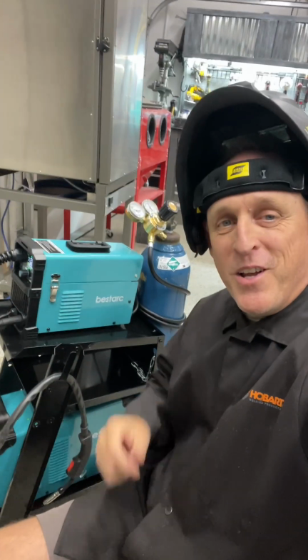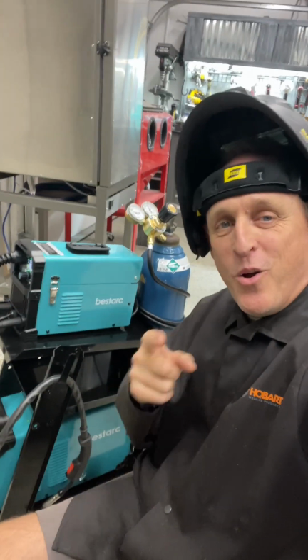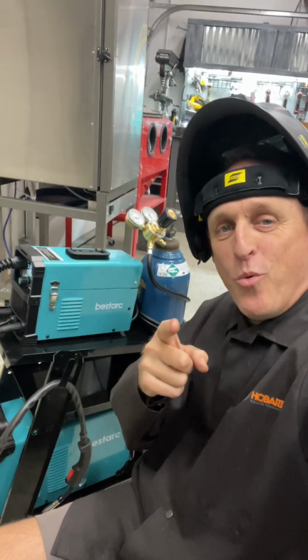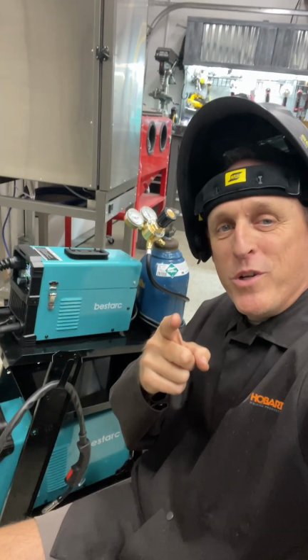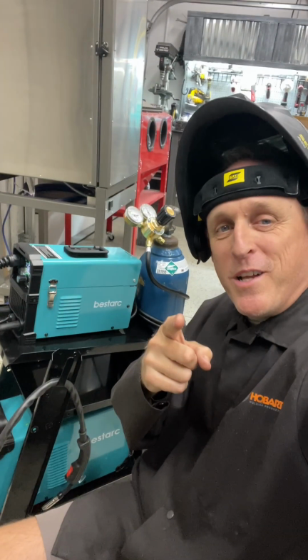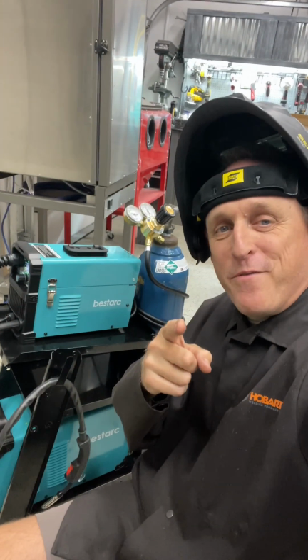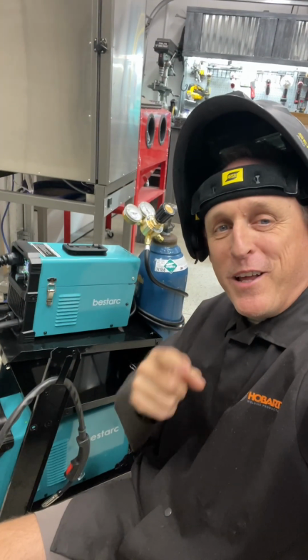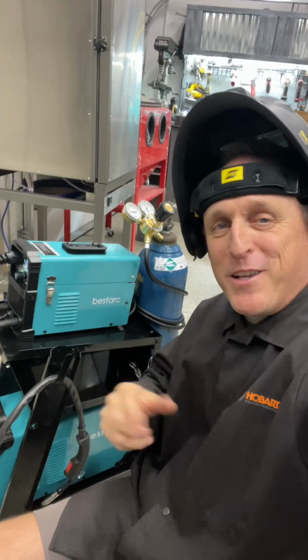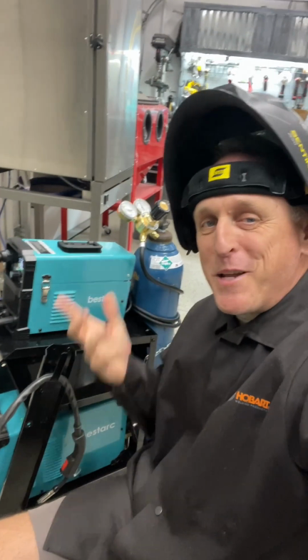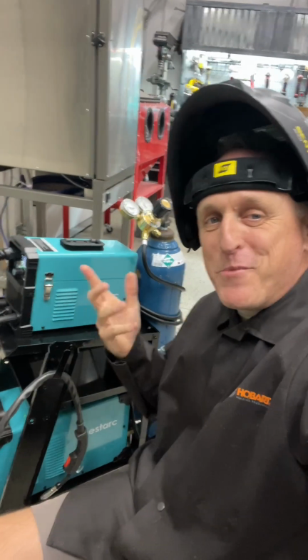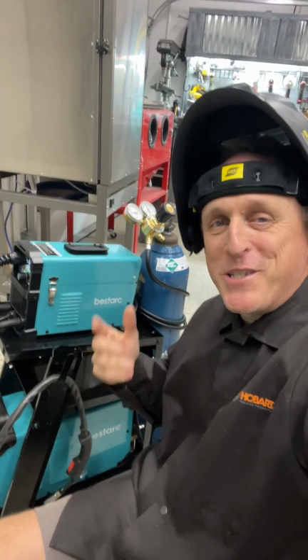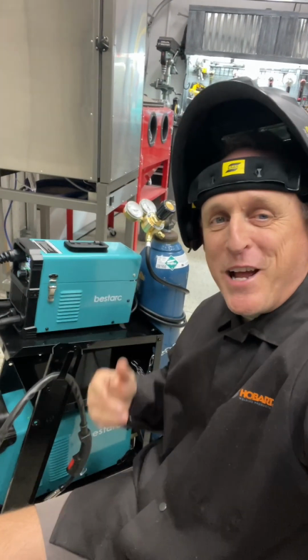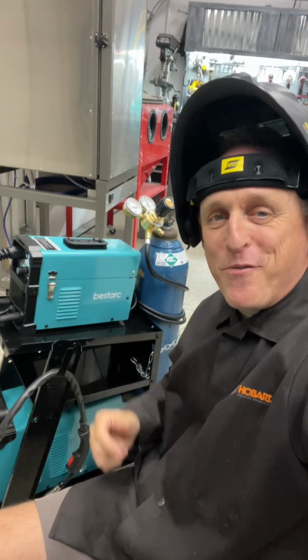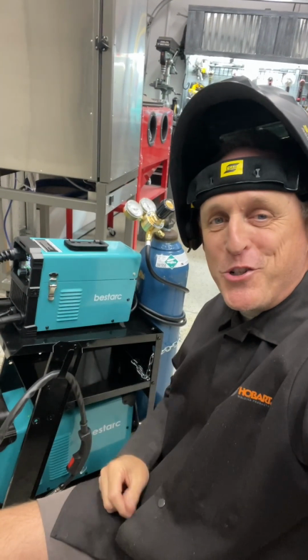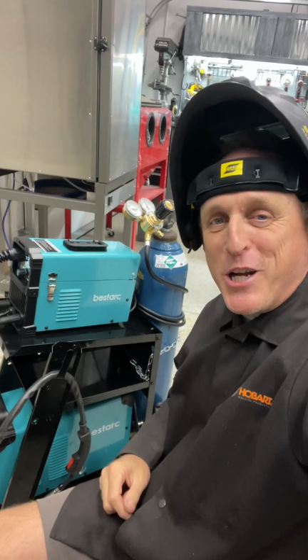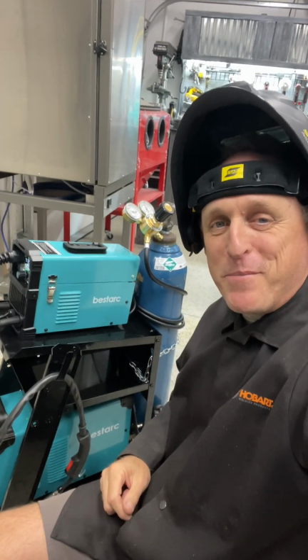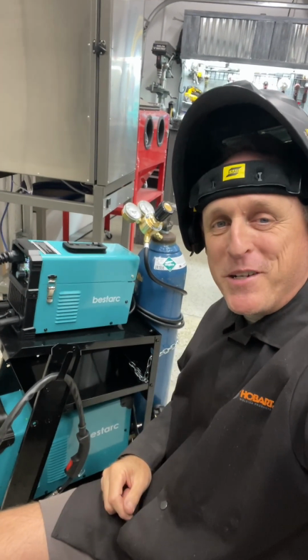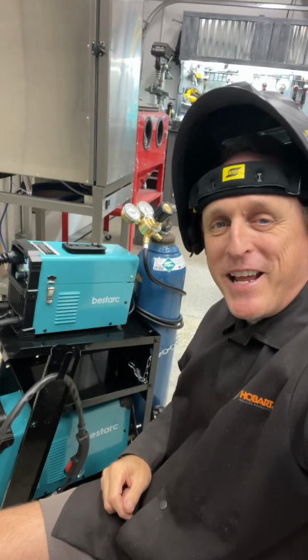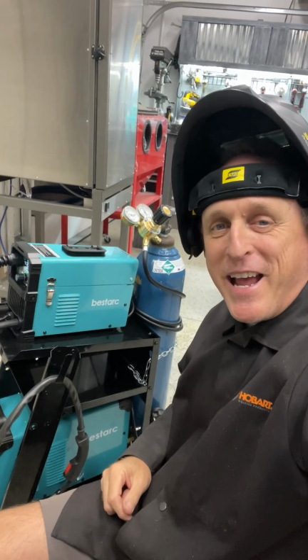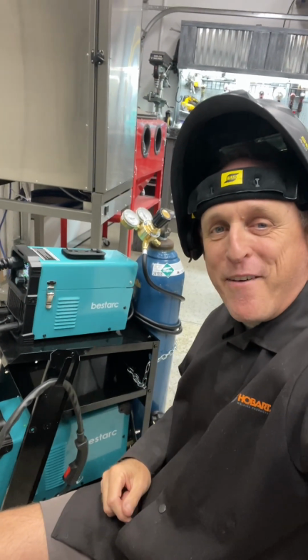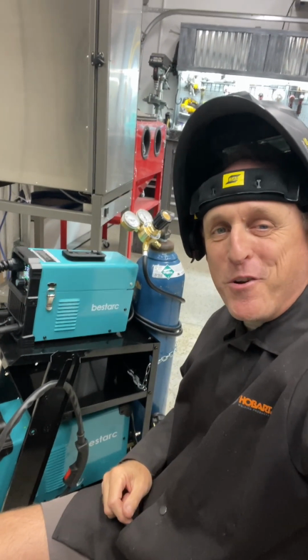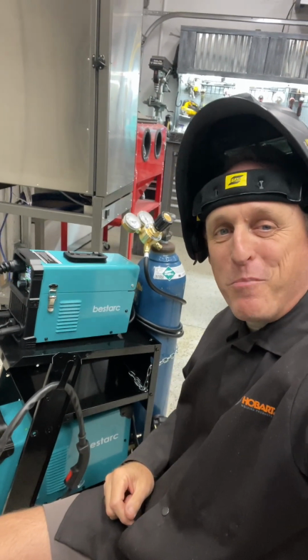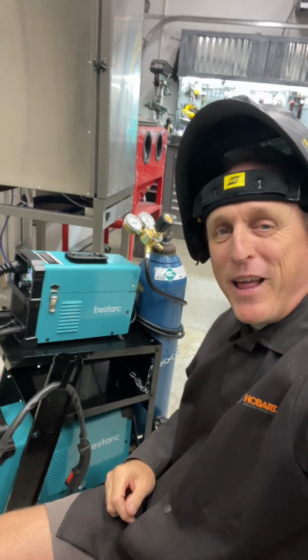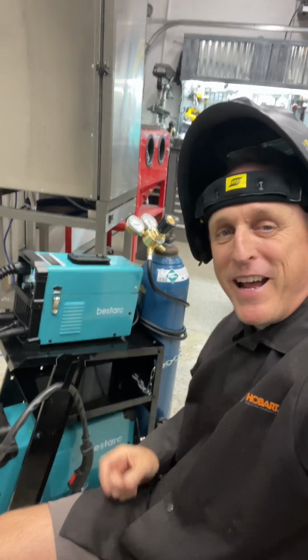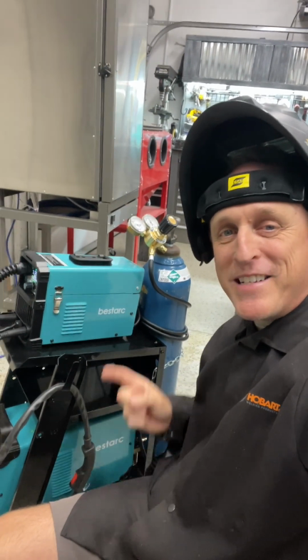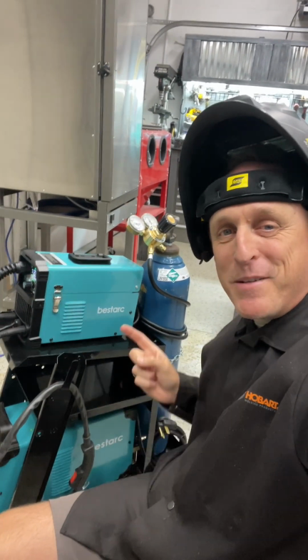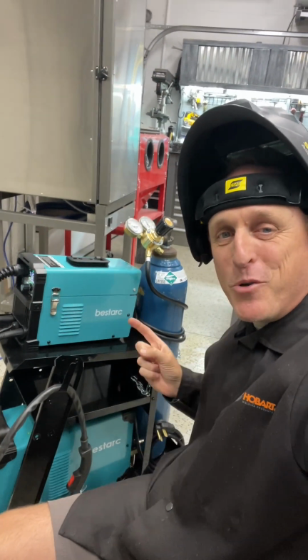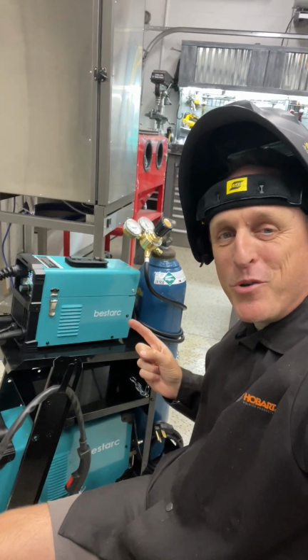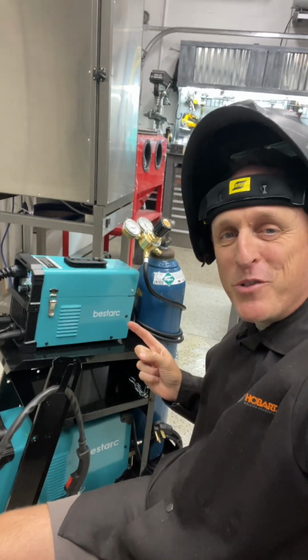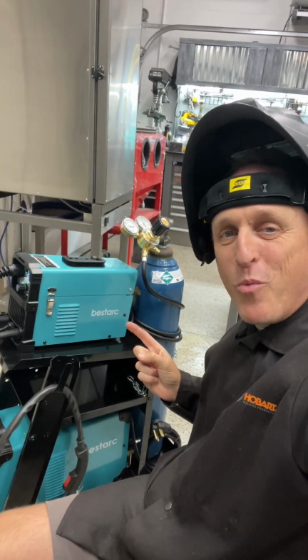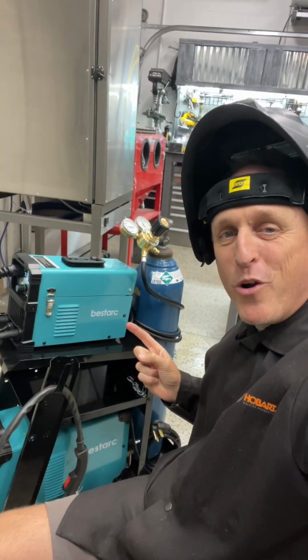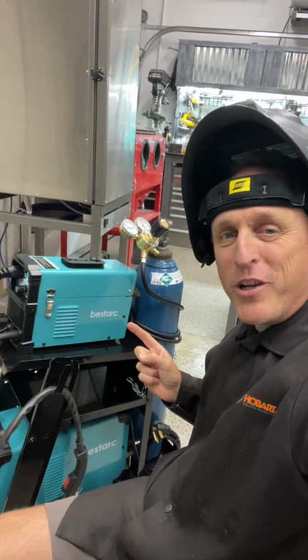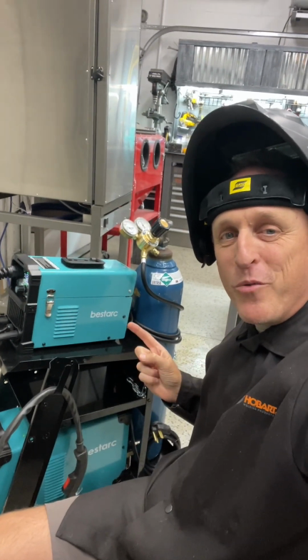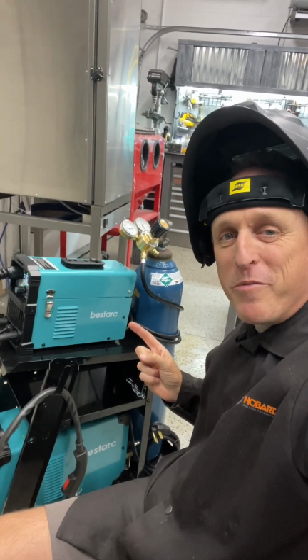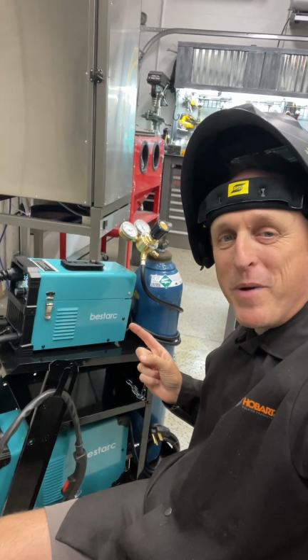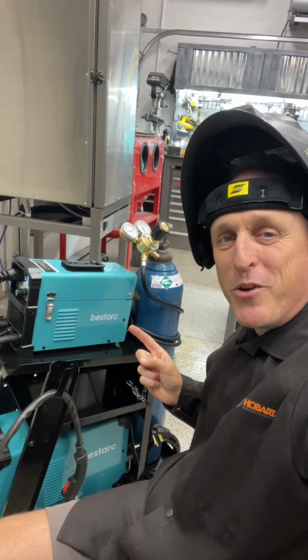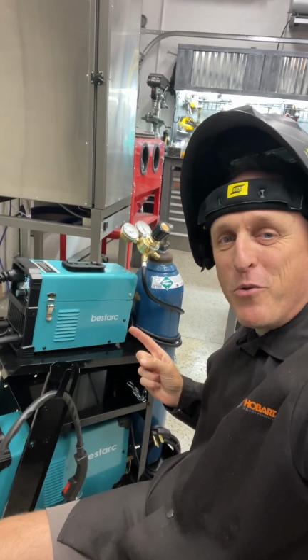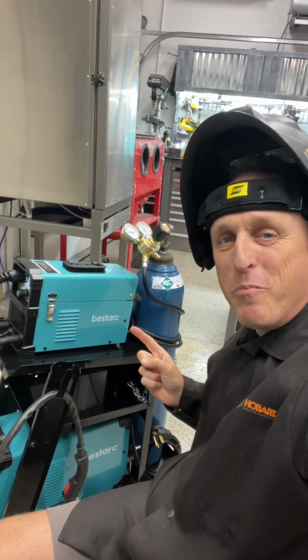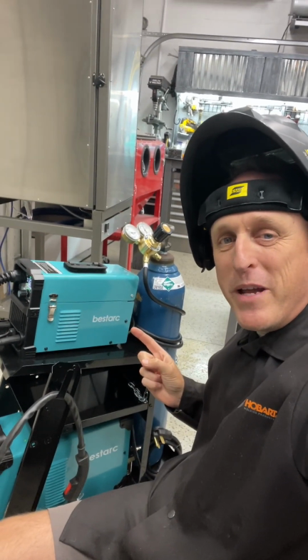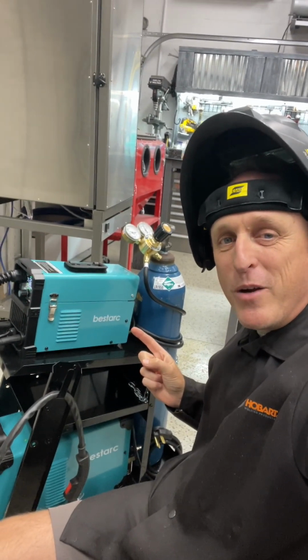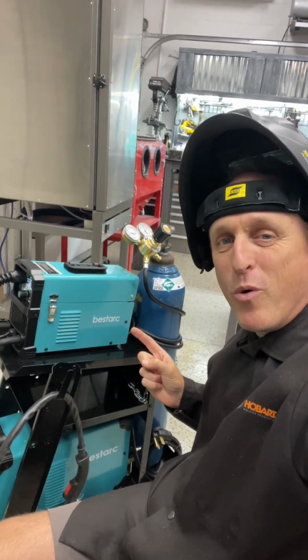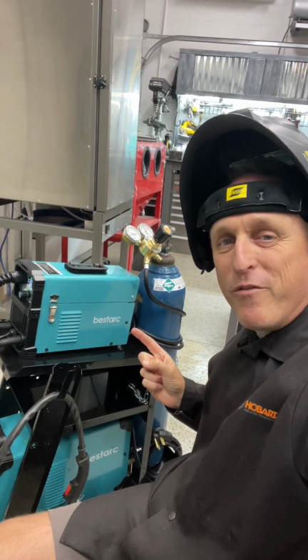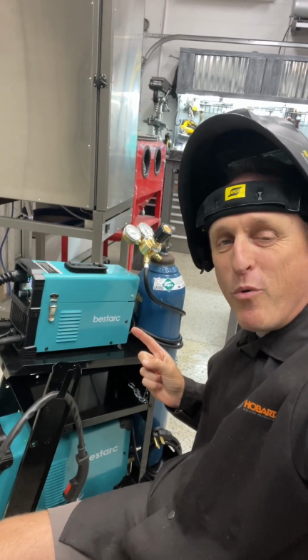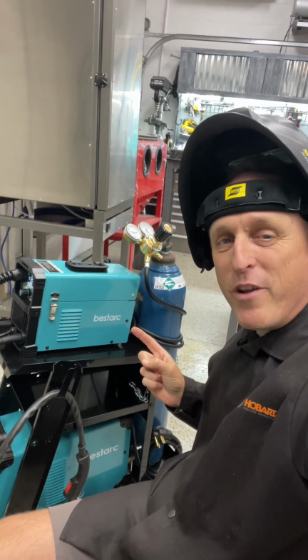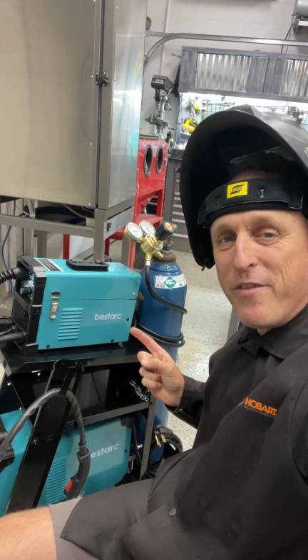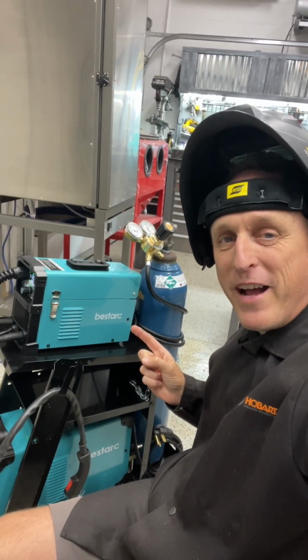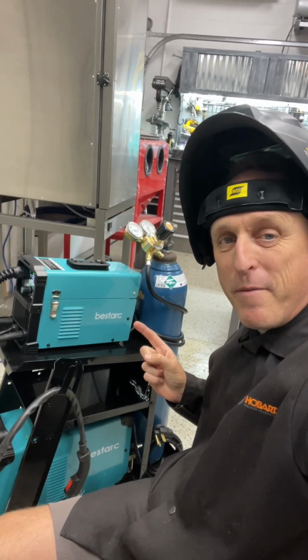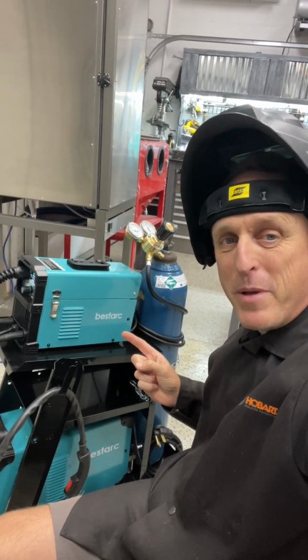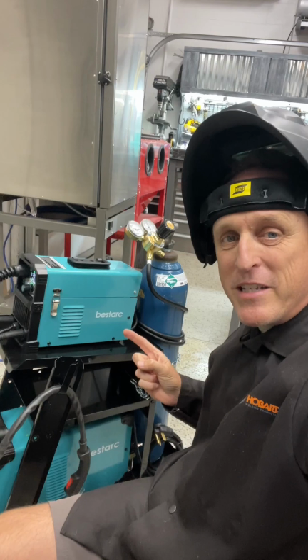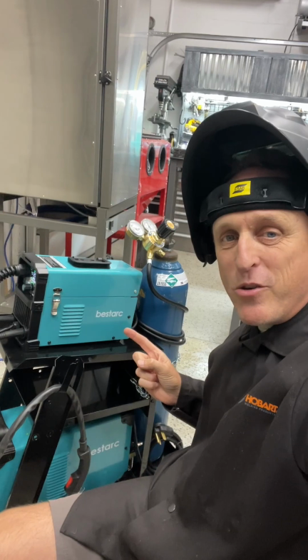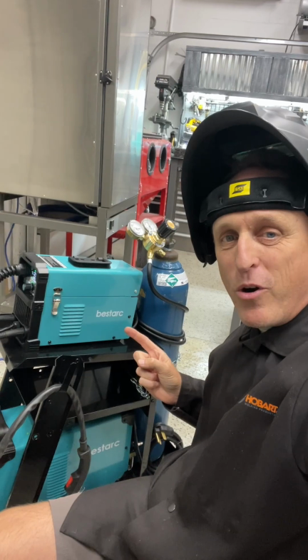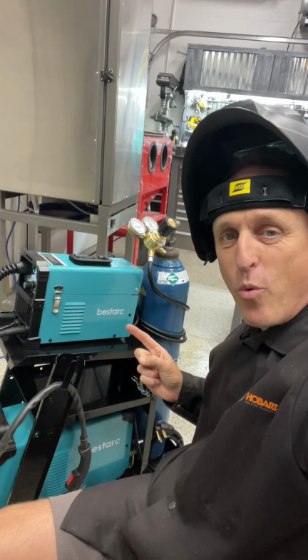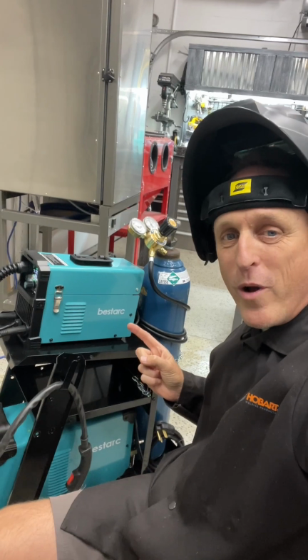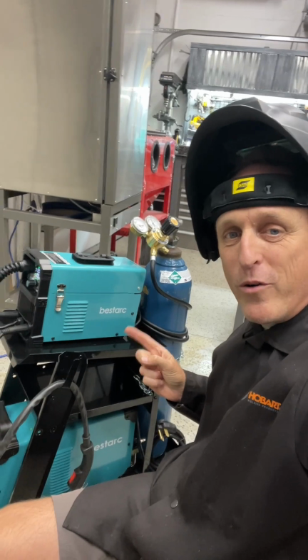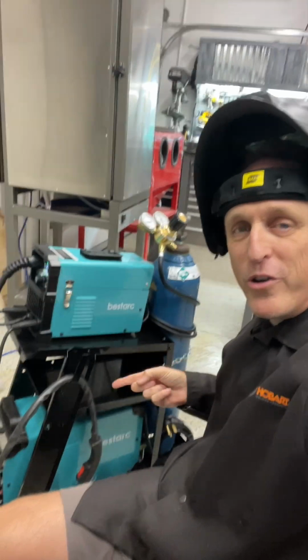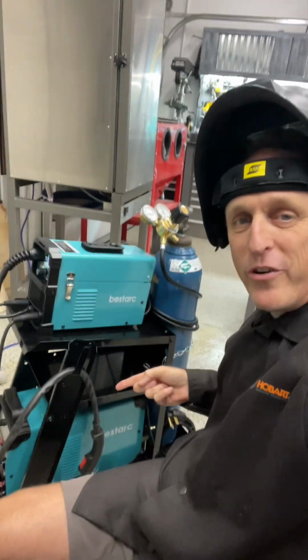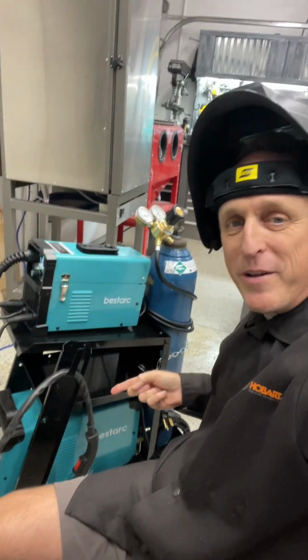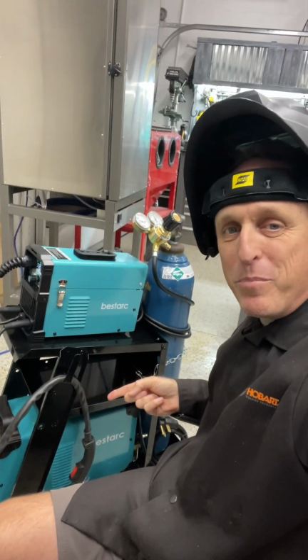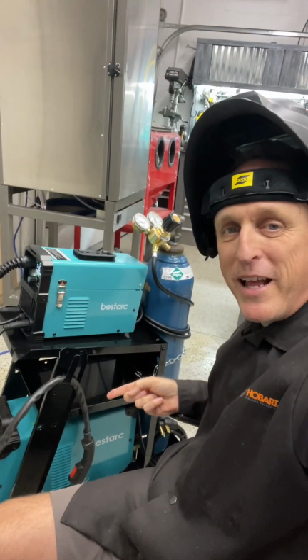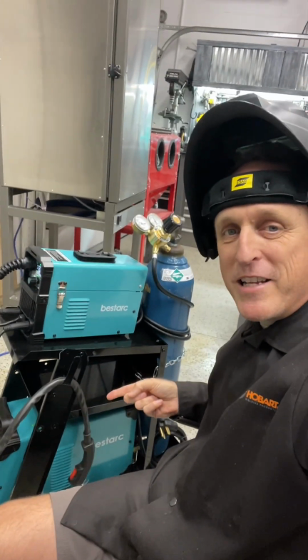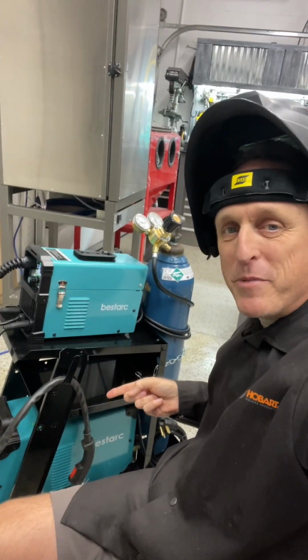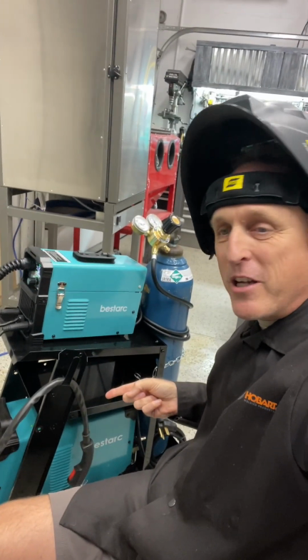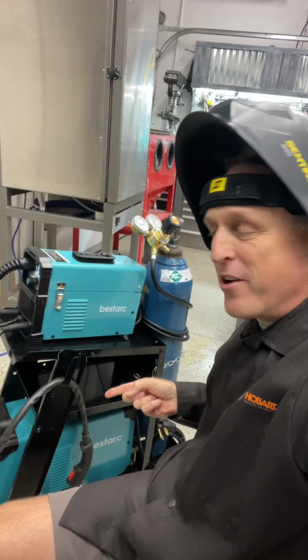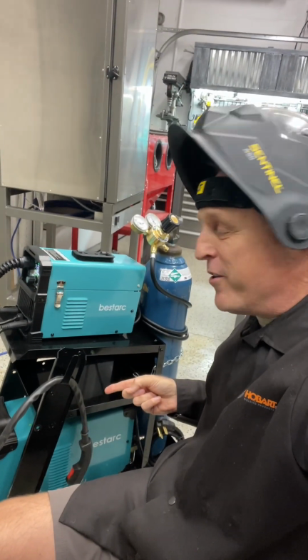What's up, fellas? I'm just out in the shop today having a blast. I'm doing some welding with my new MIG 145 Best Dark Welder and Plasma Cutter.